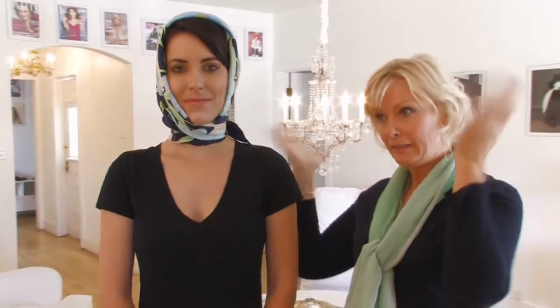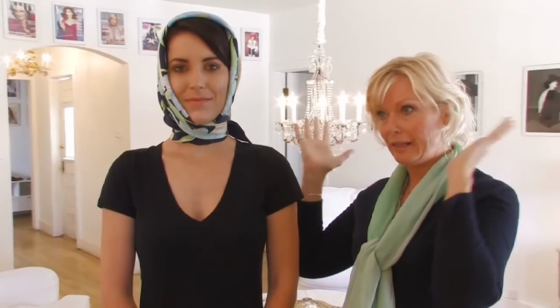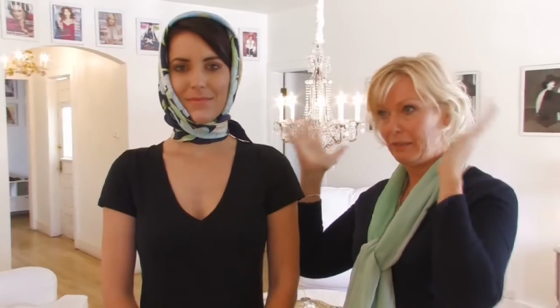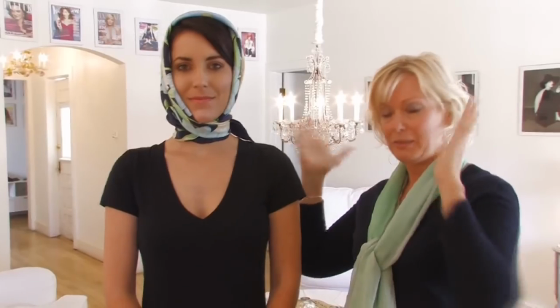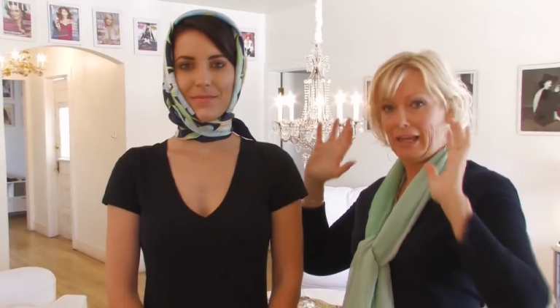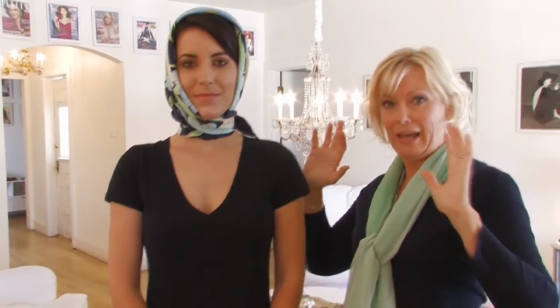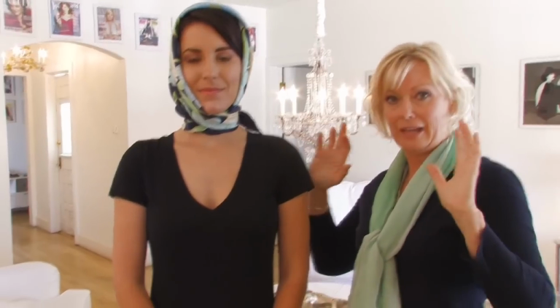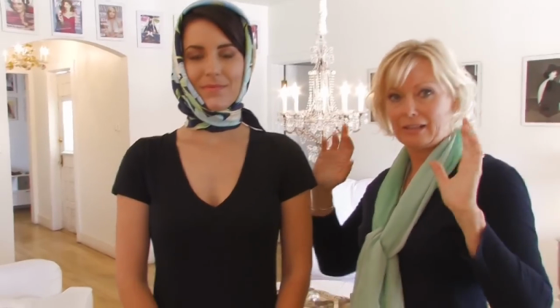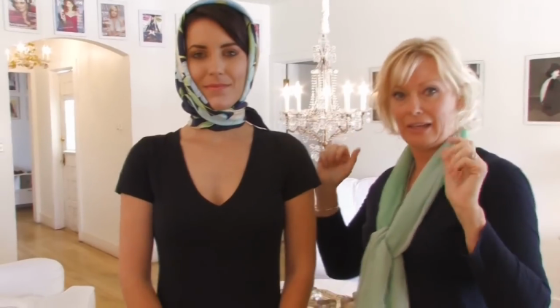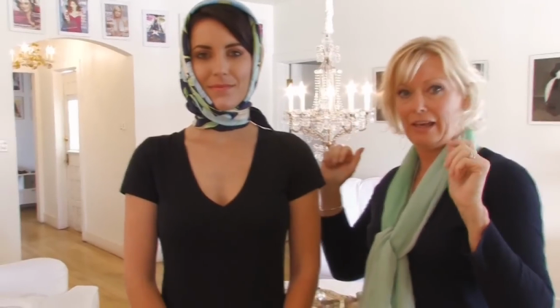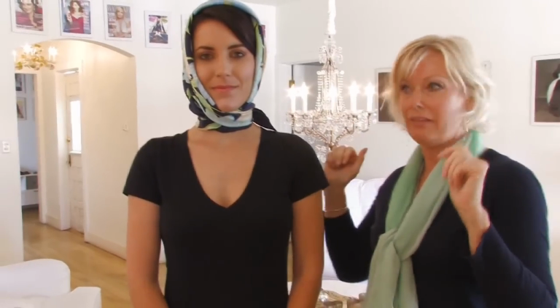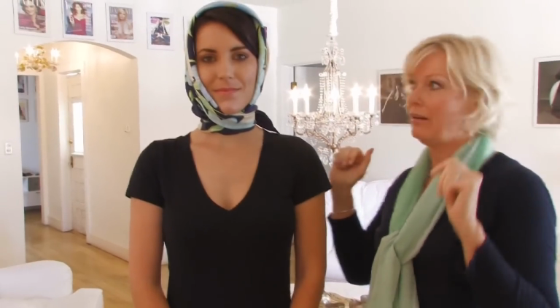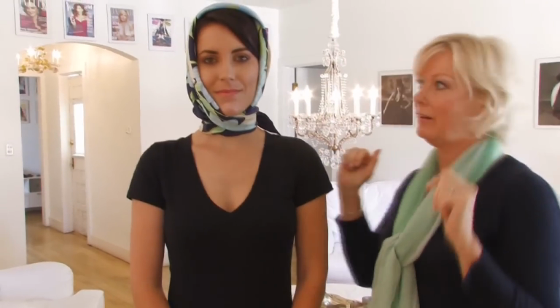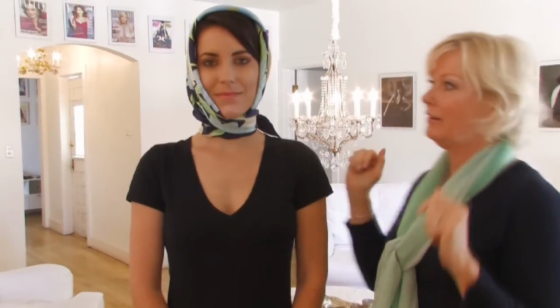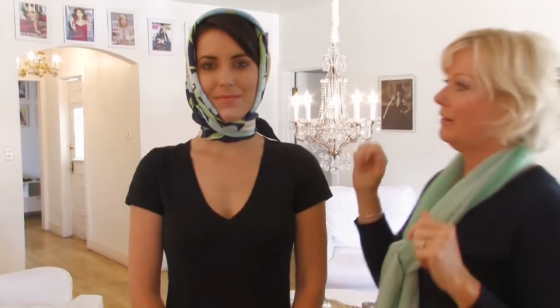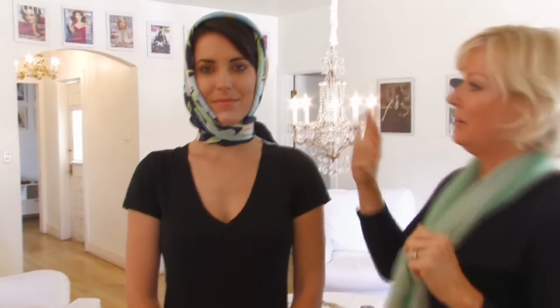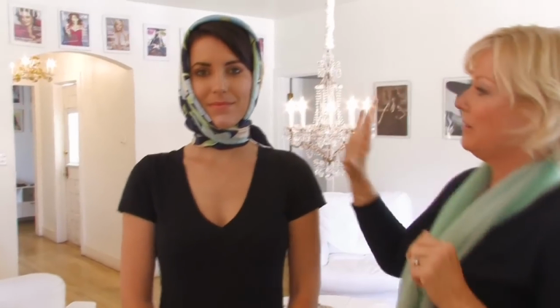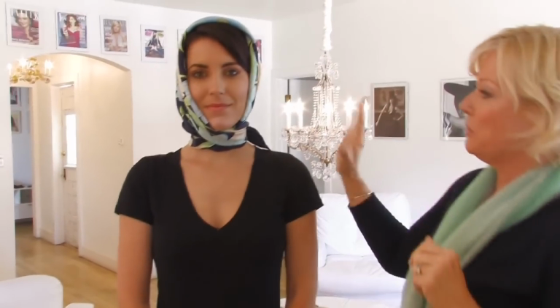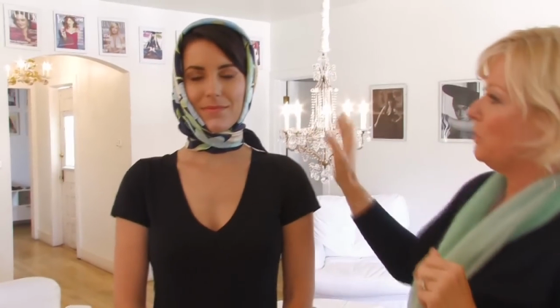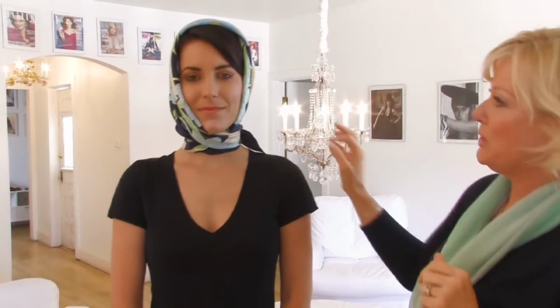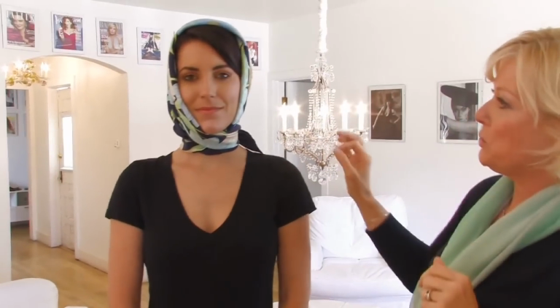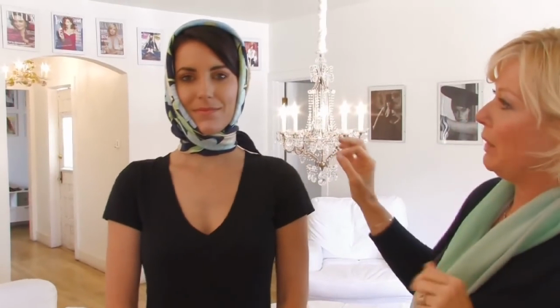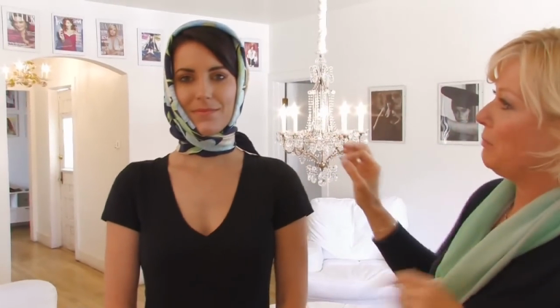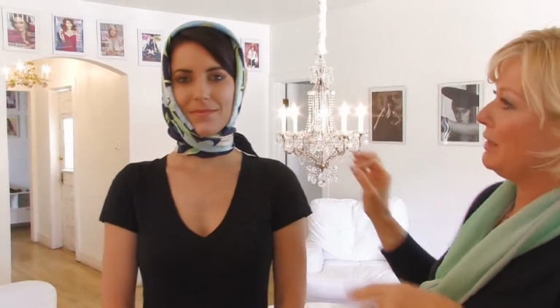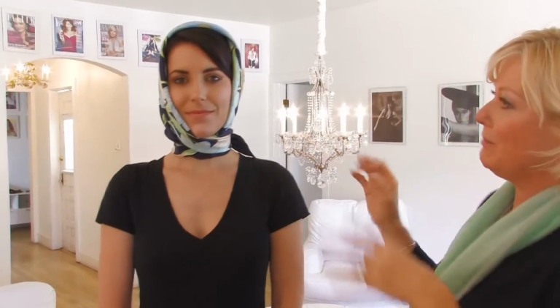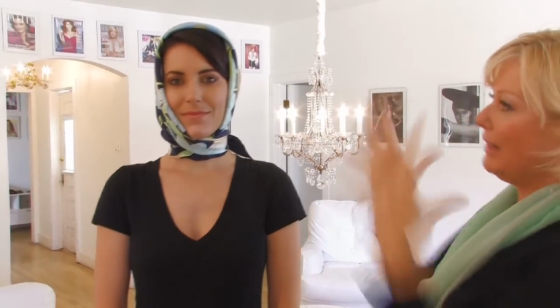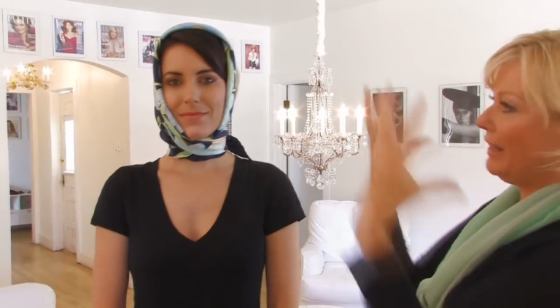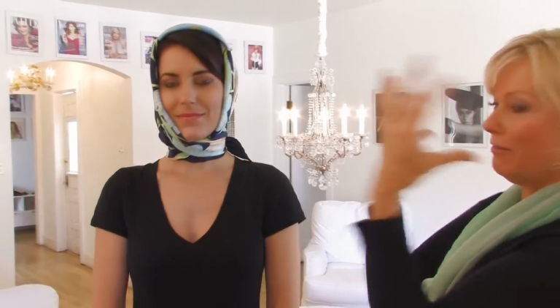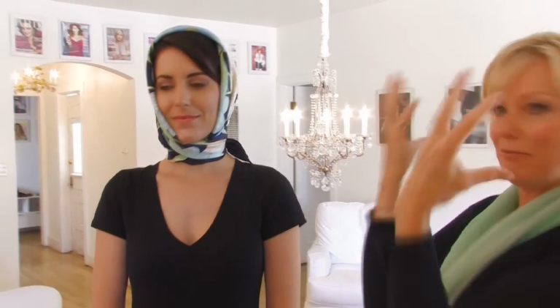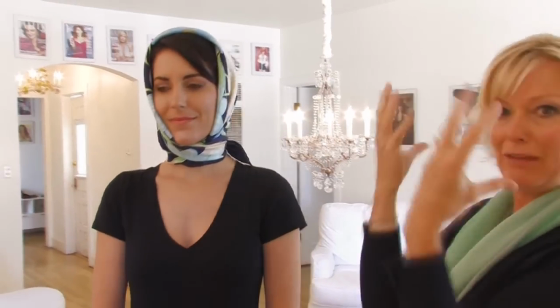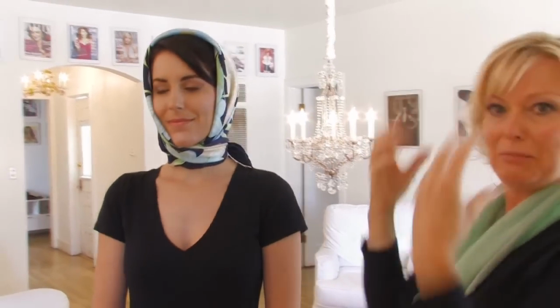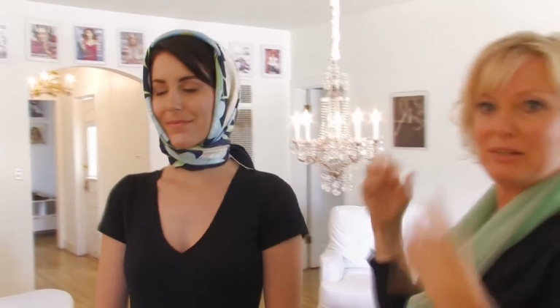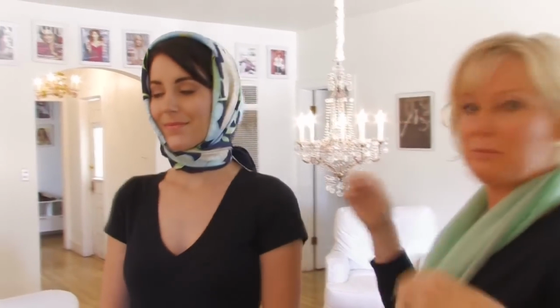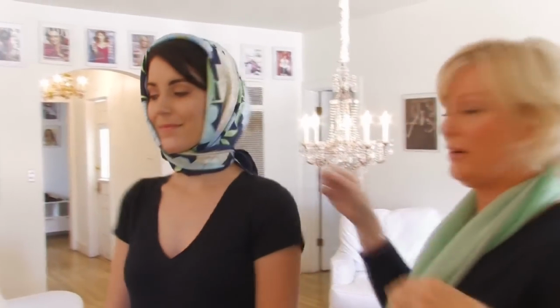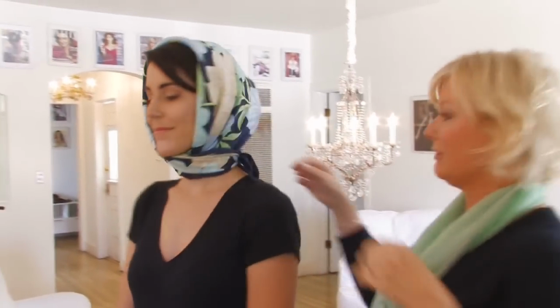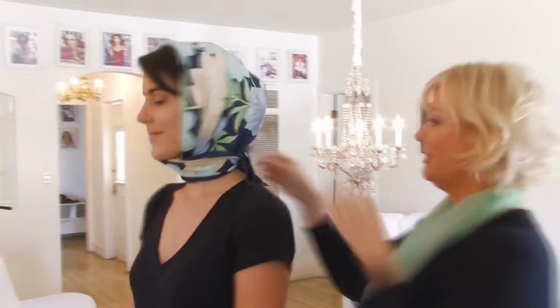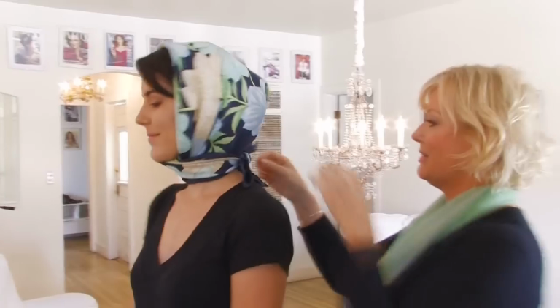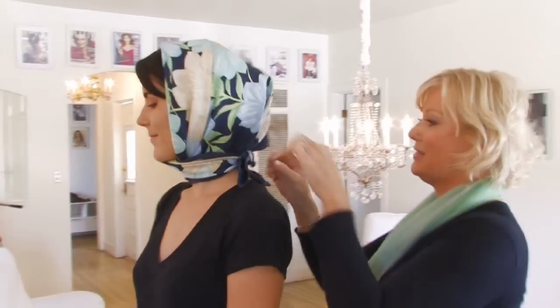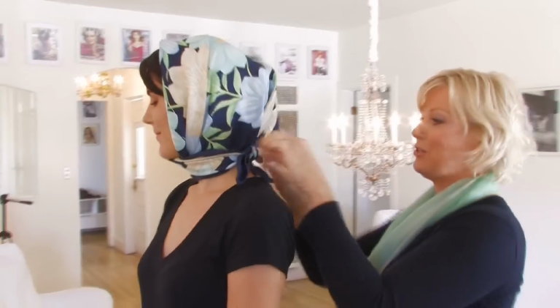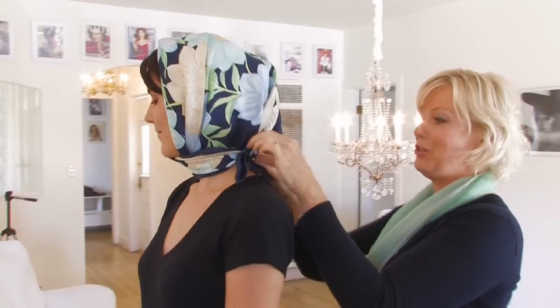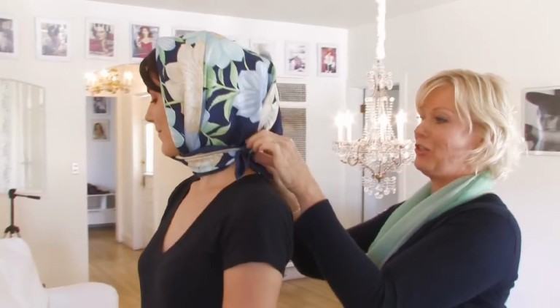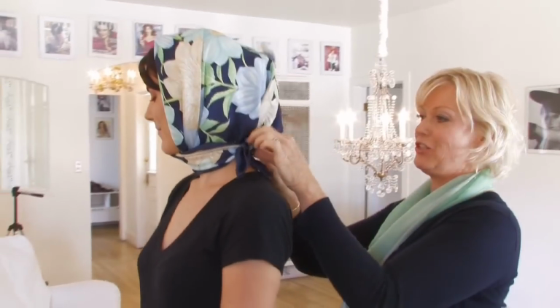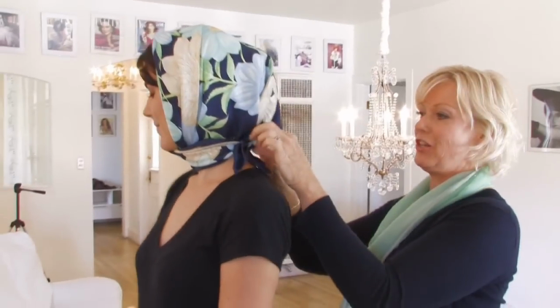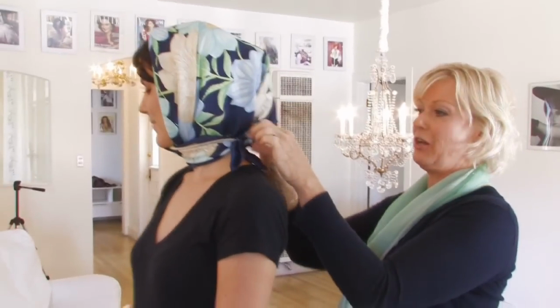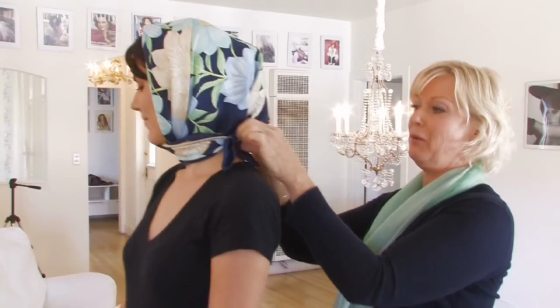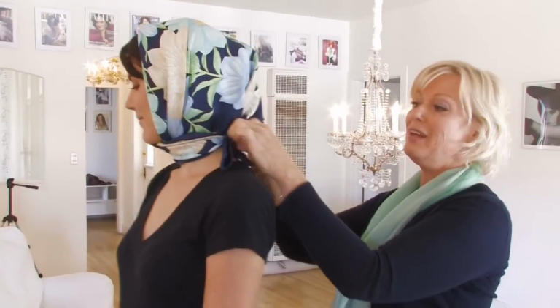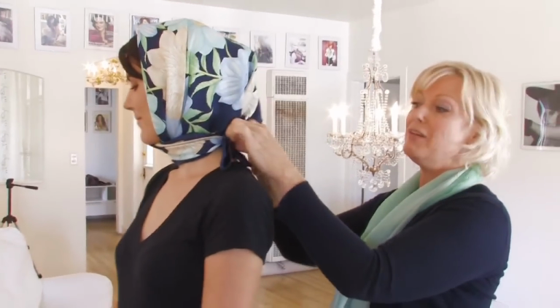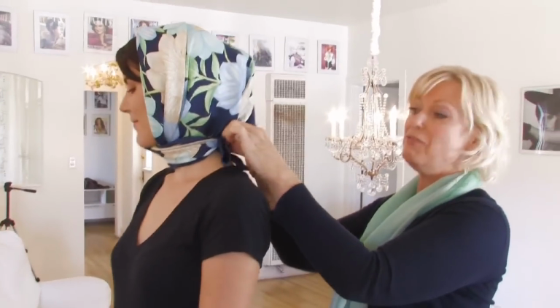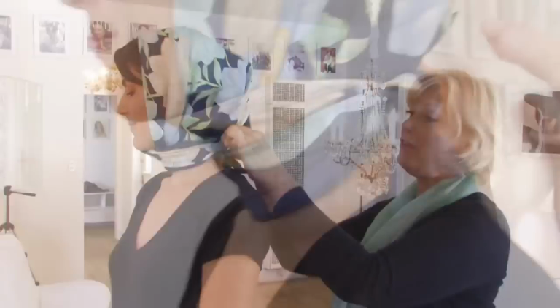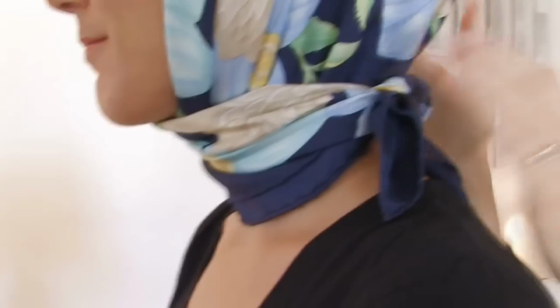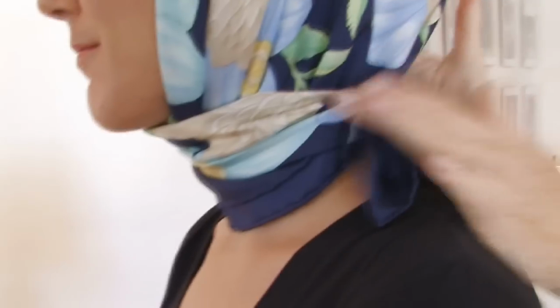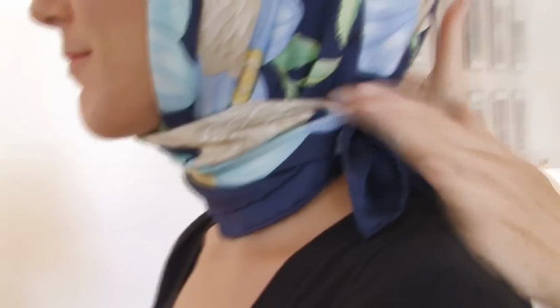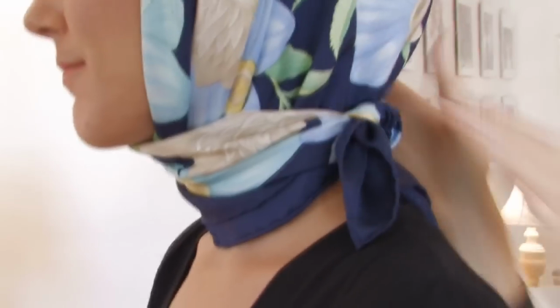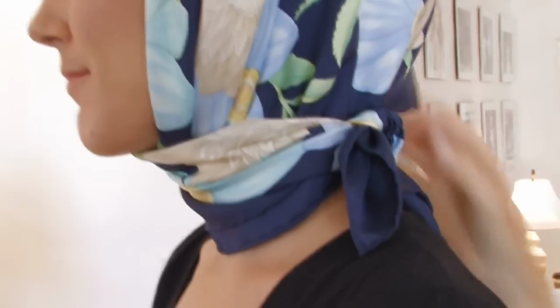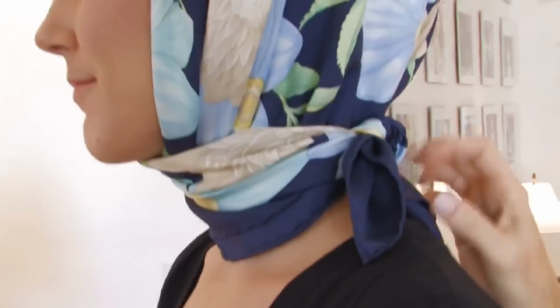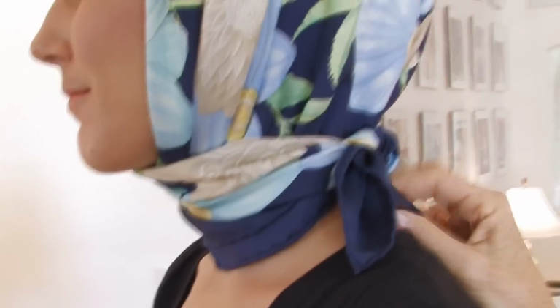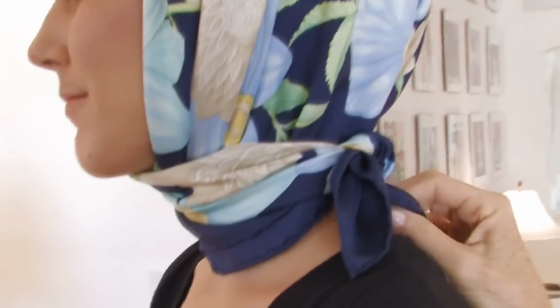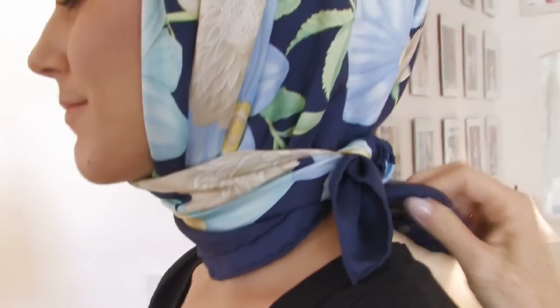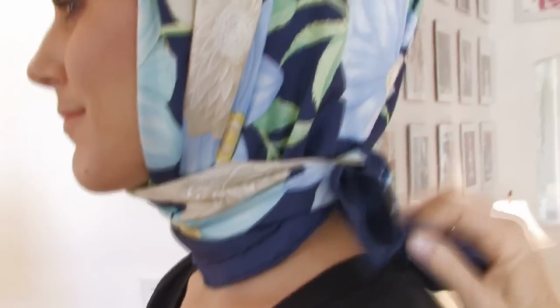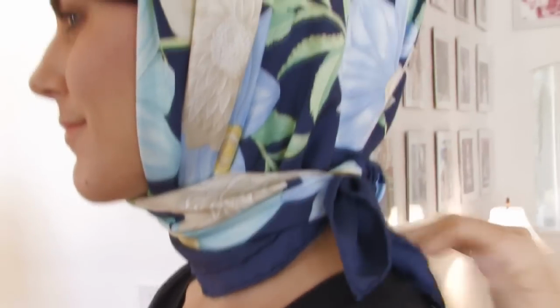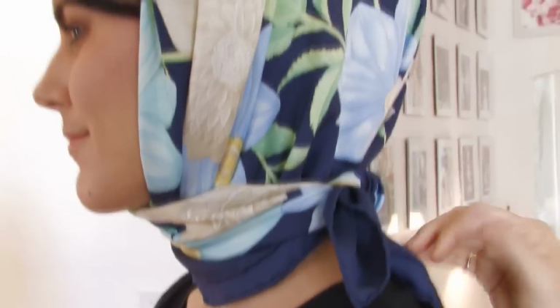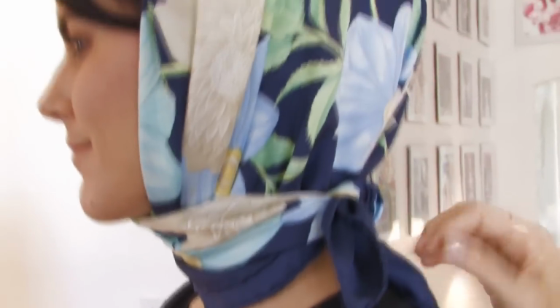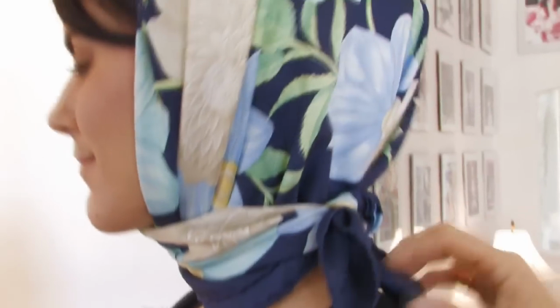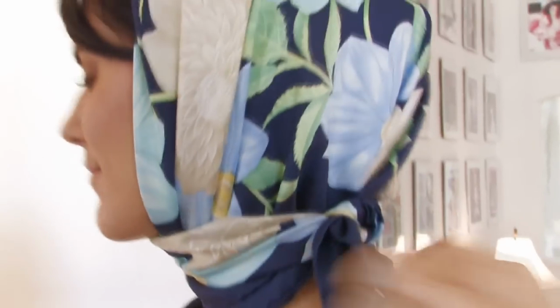It keeps the hair together — the windswept, lovely look — with a fabulous pair of glasses and you're good to go. Very, very easy to do.